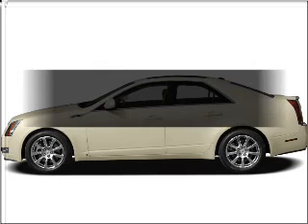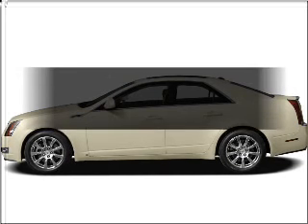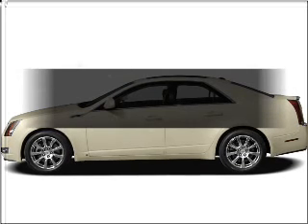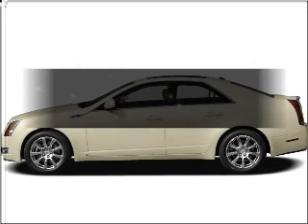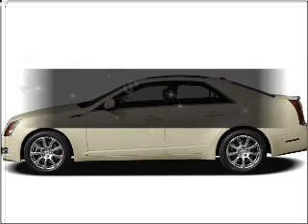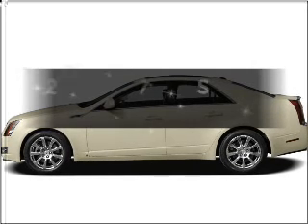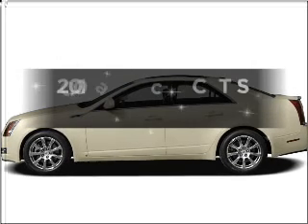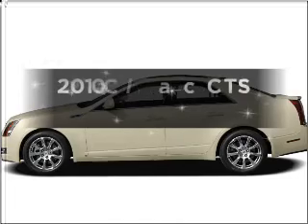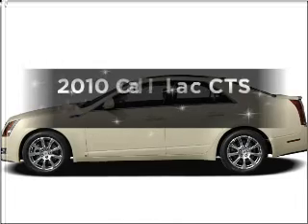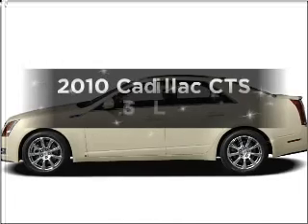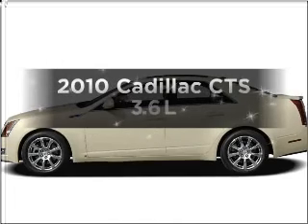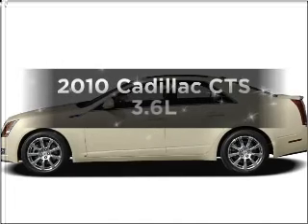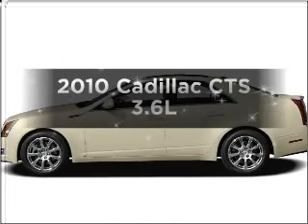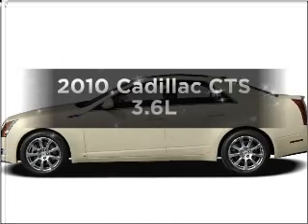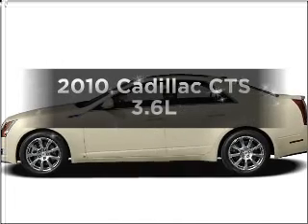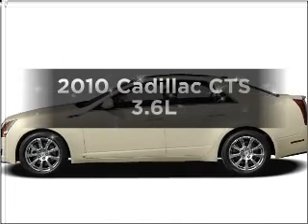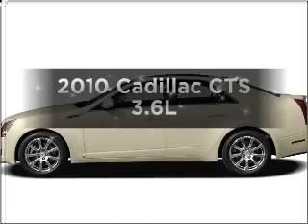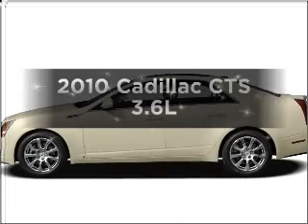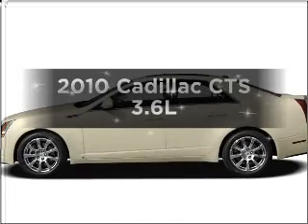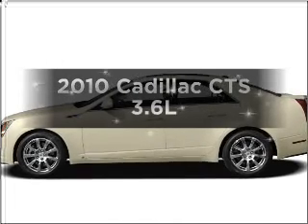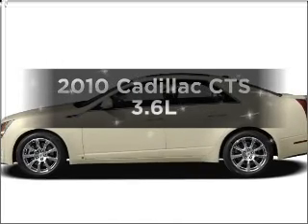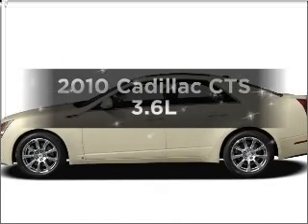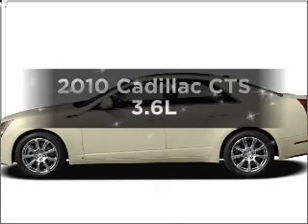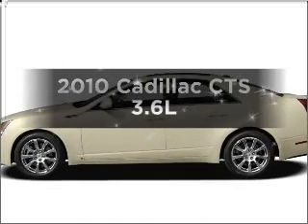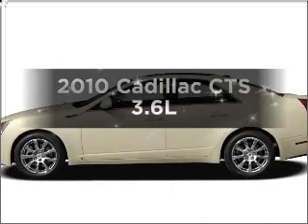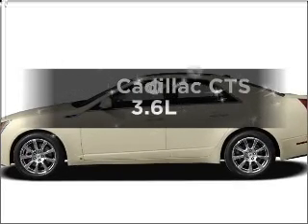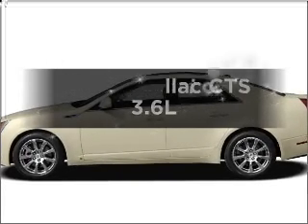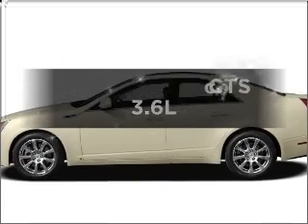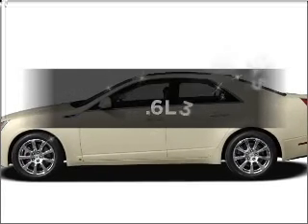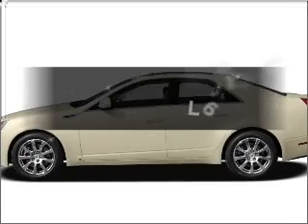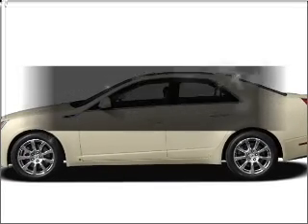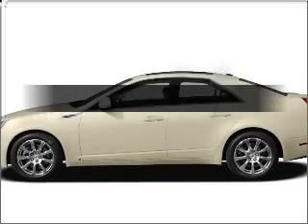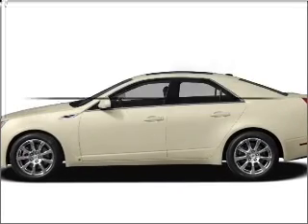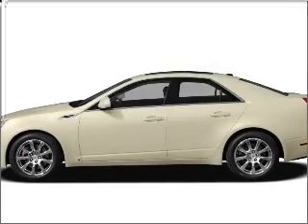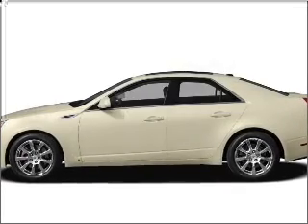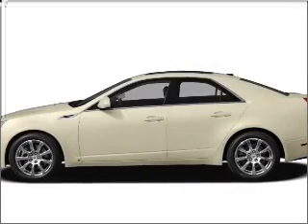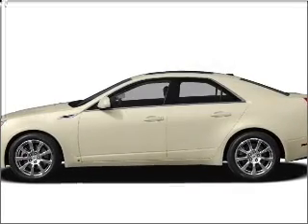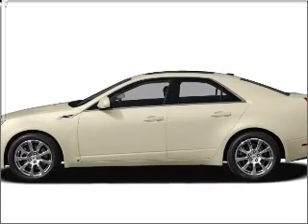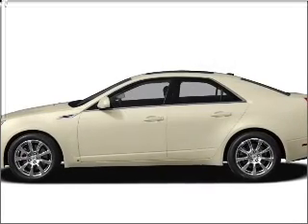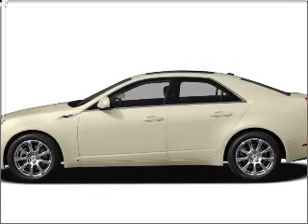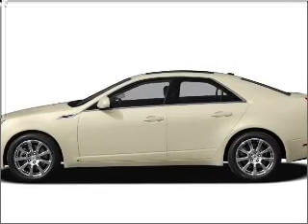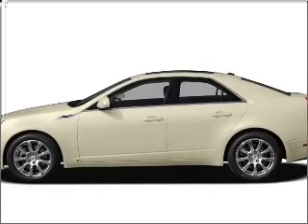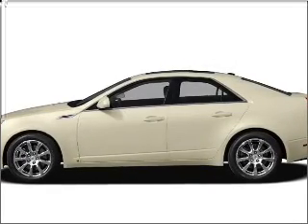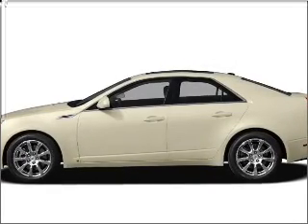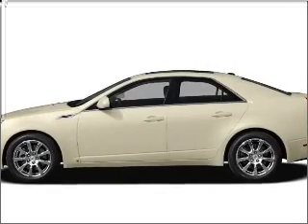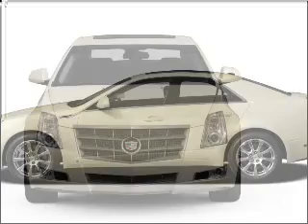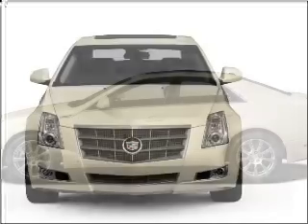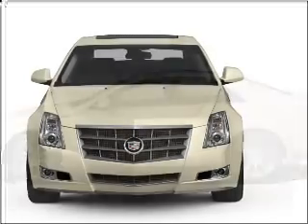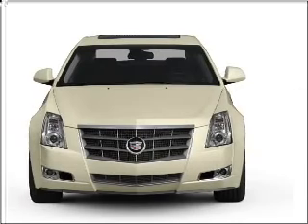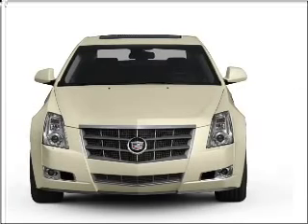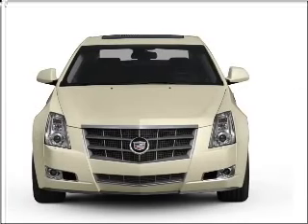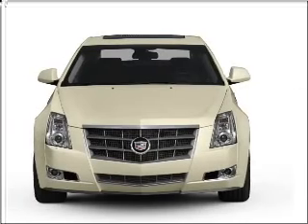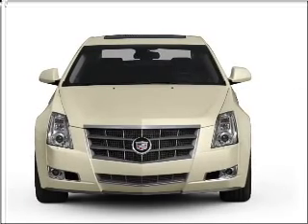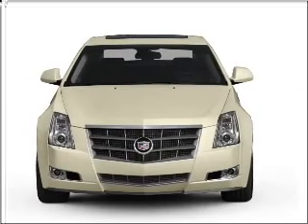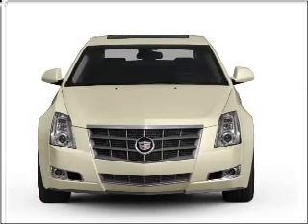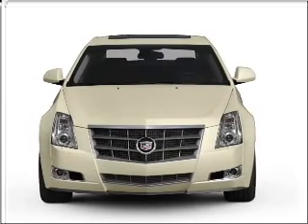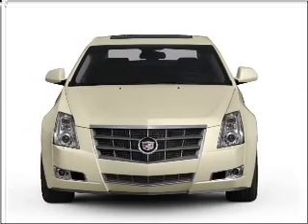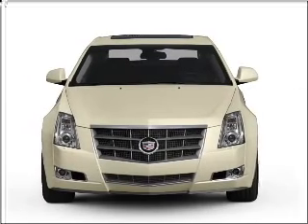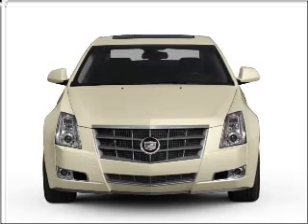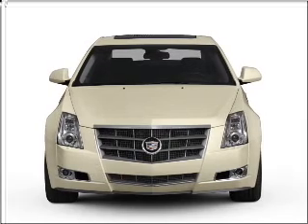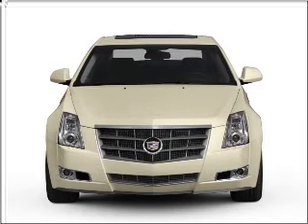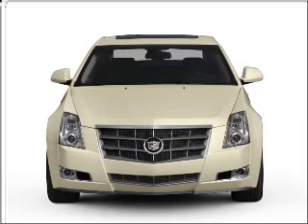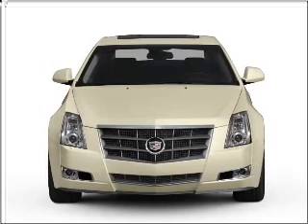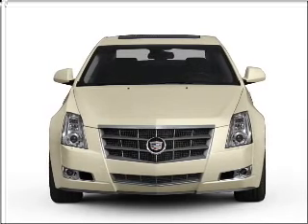Get noticed in this 2010 Cadillac CTS. If you're looking for a first-rate auto, this one could be yours today.